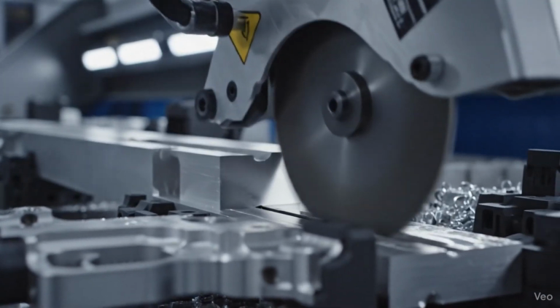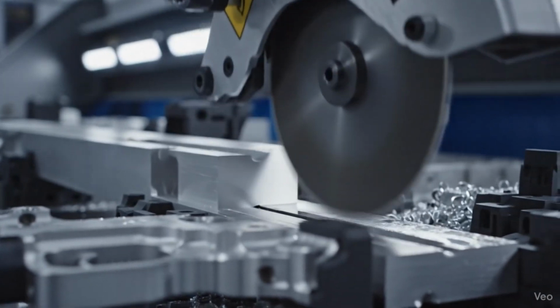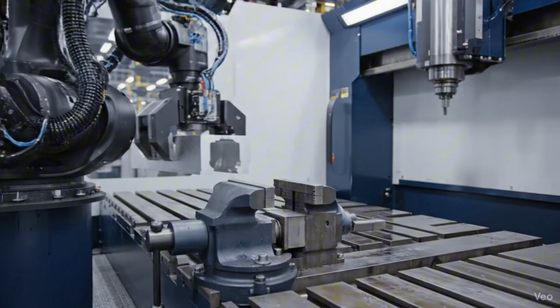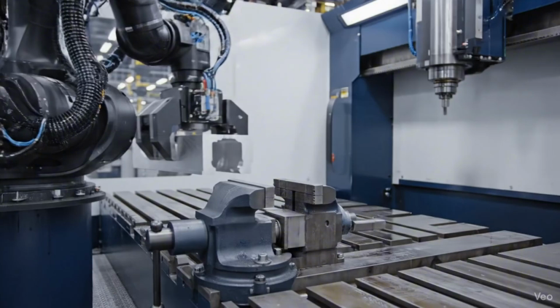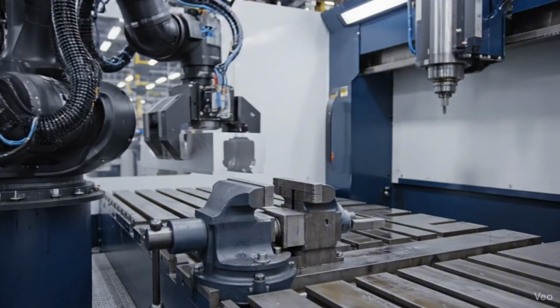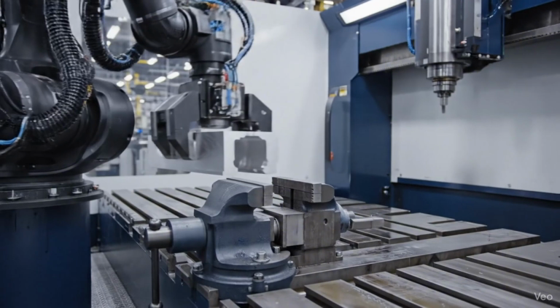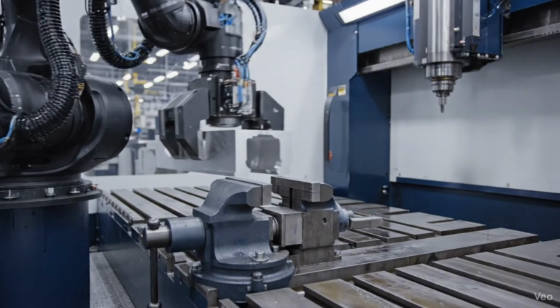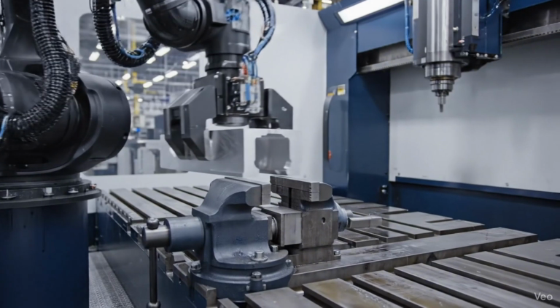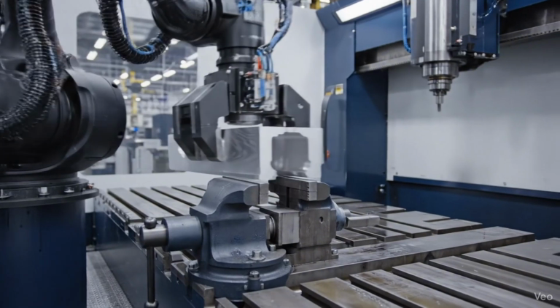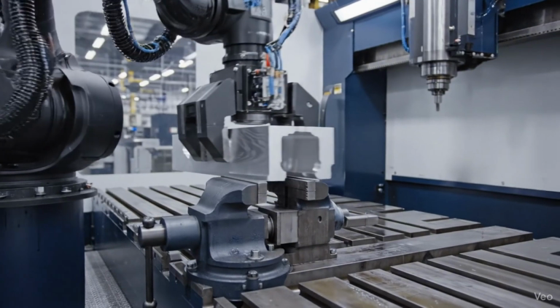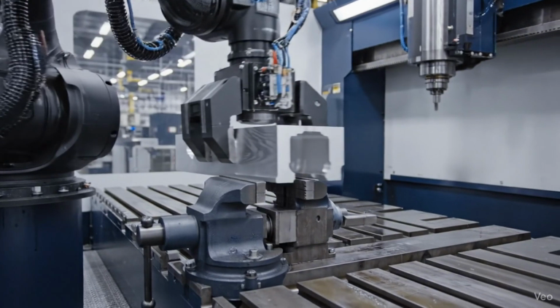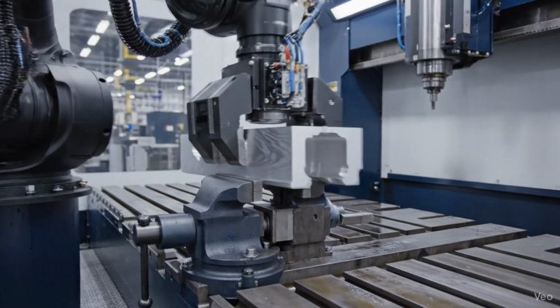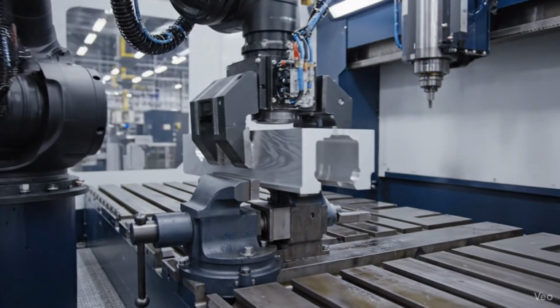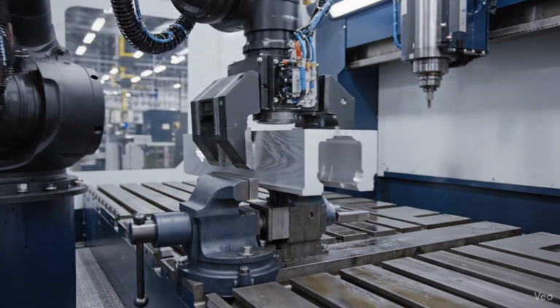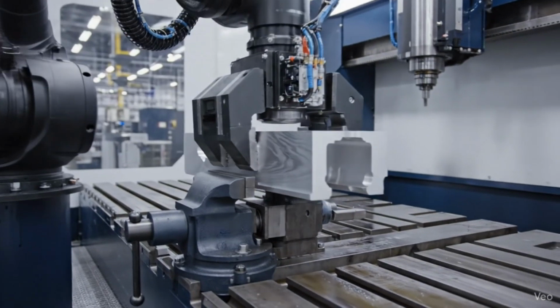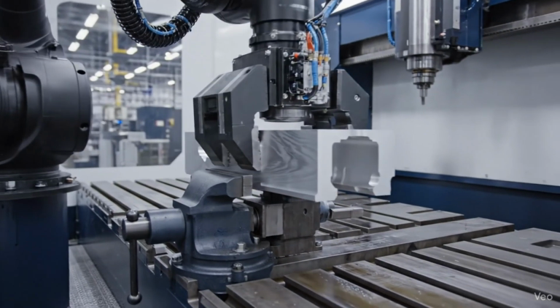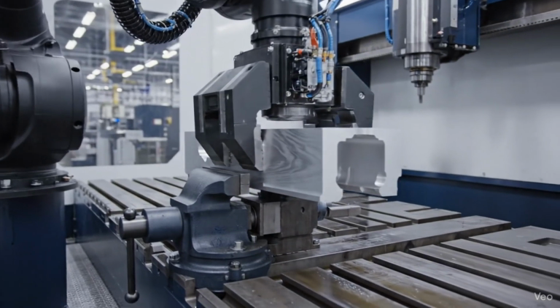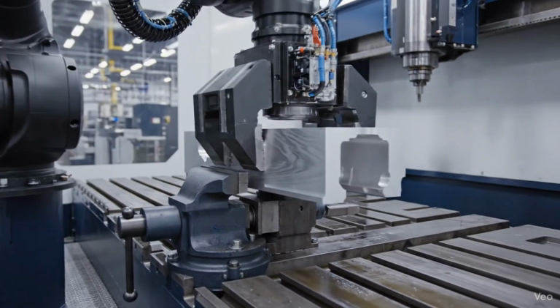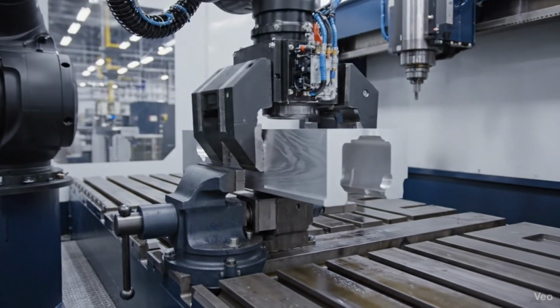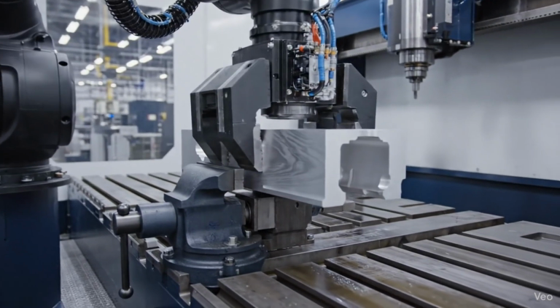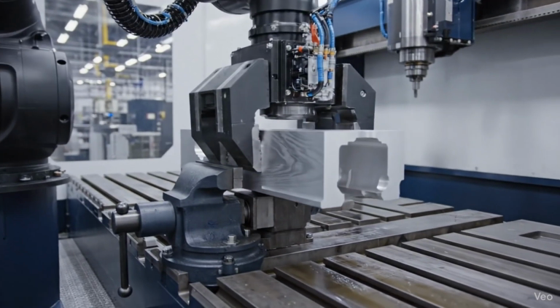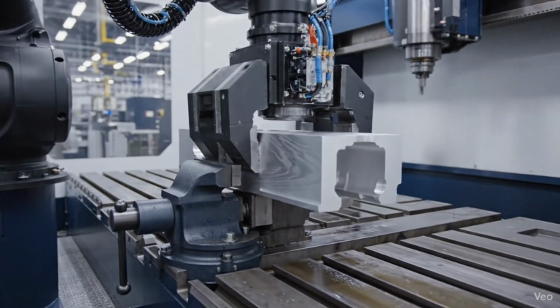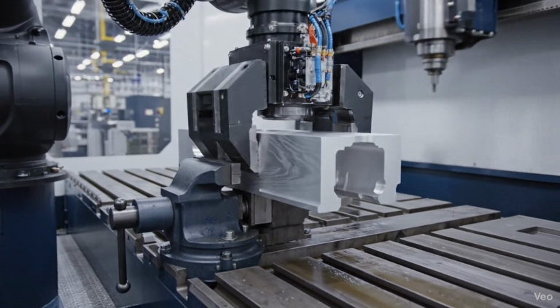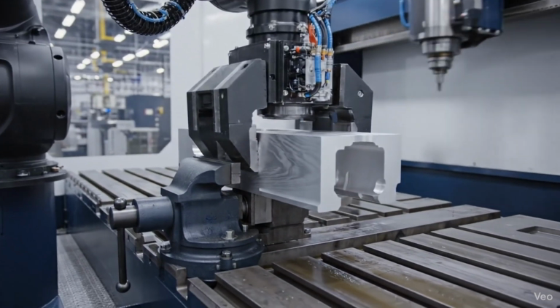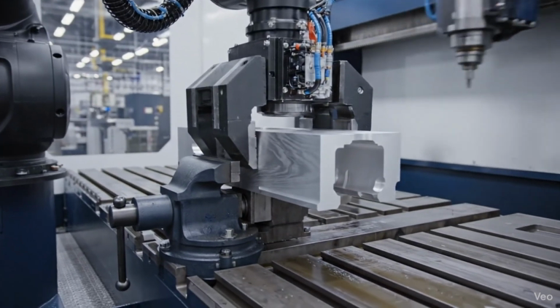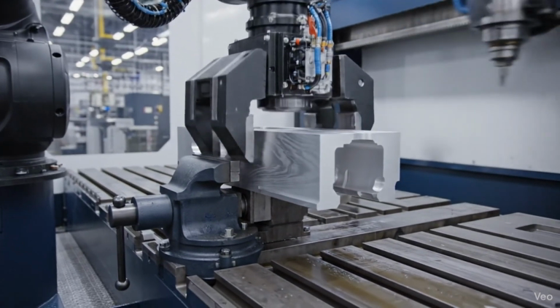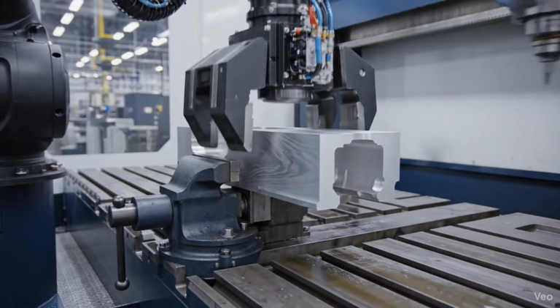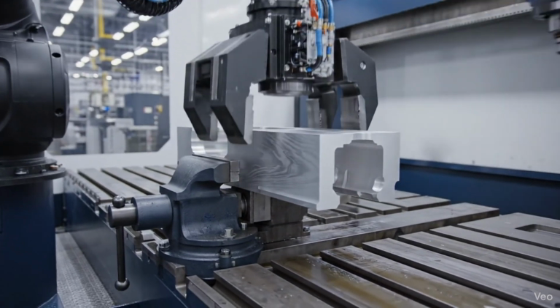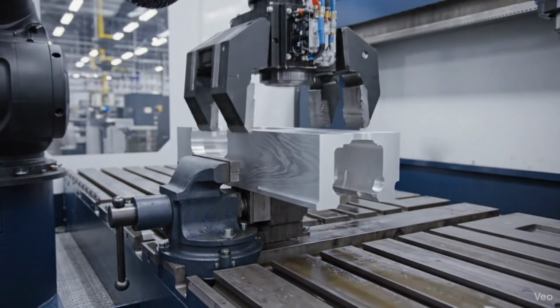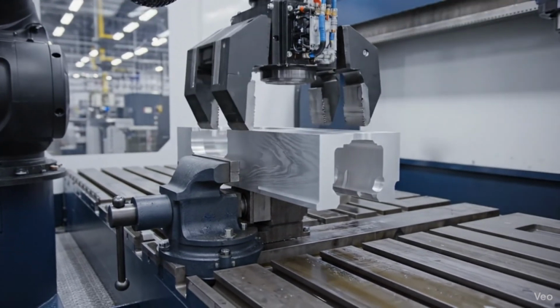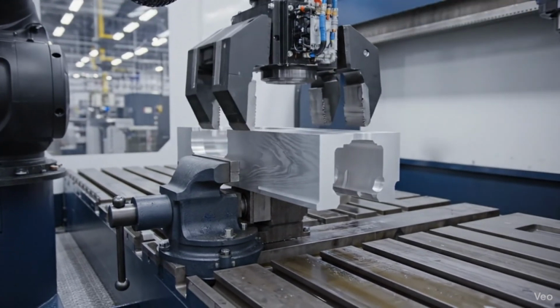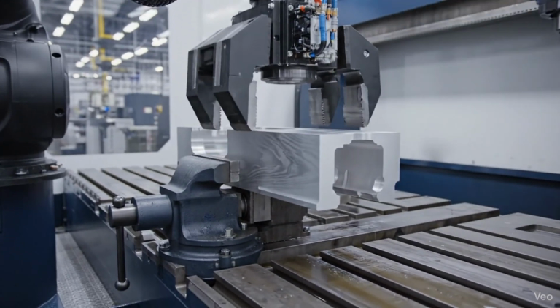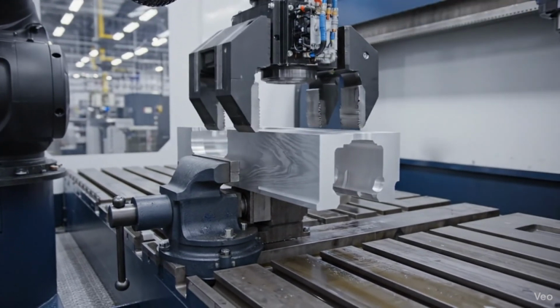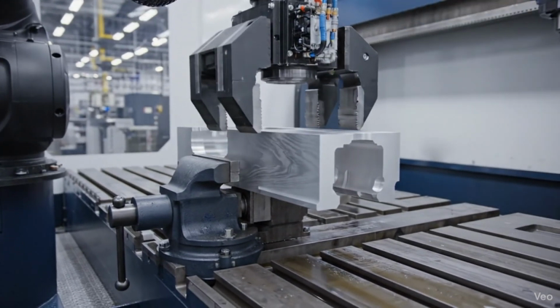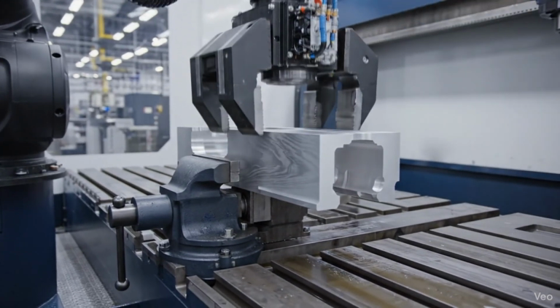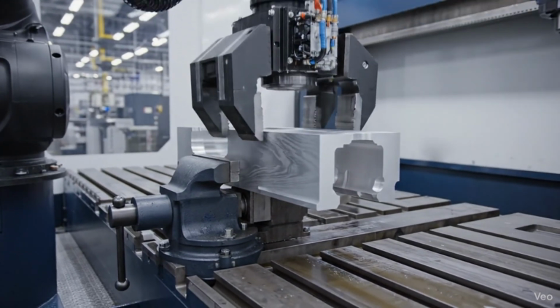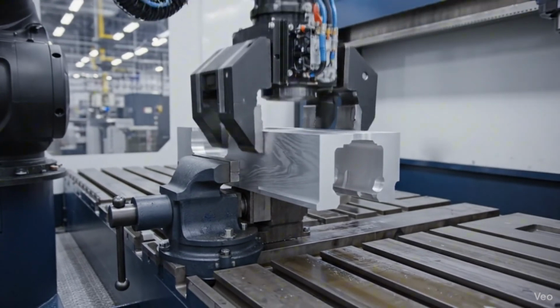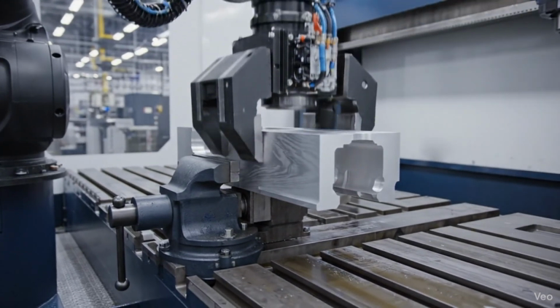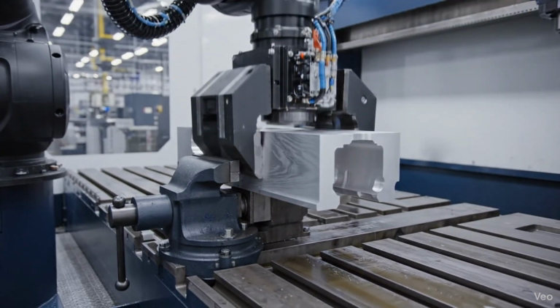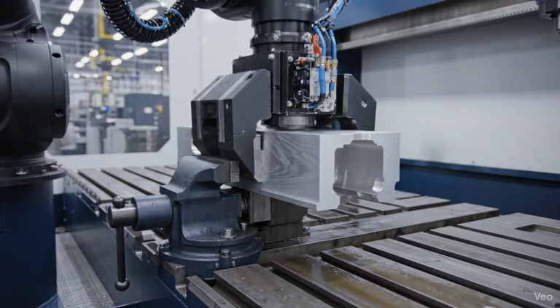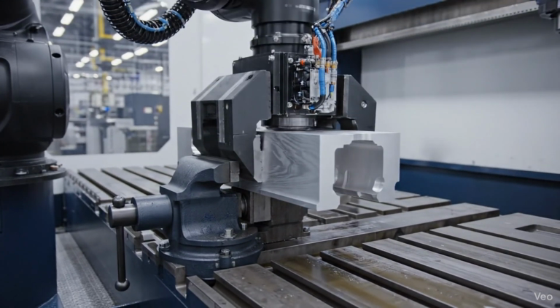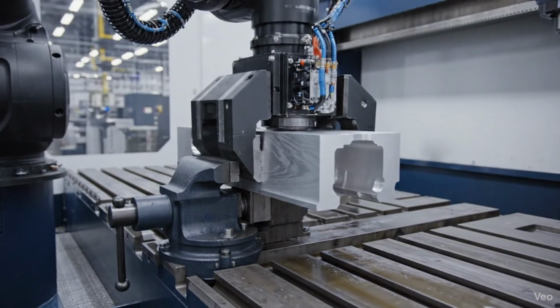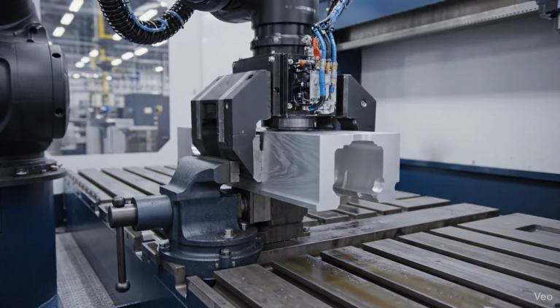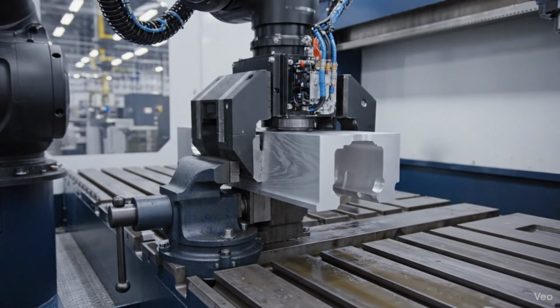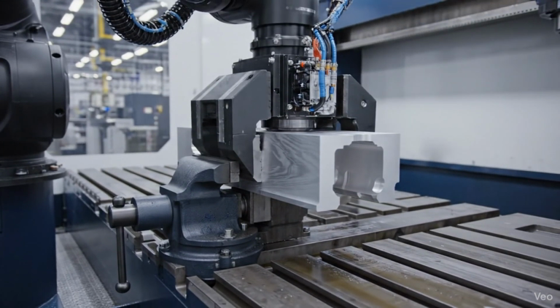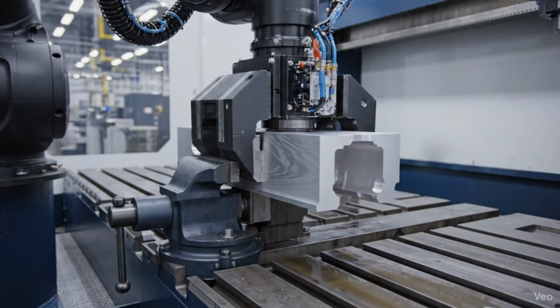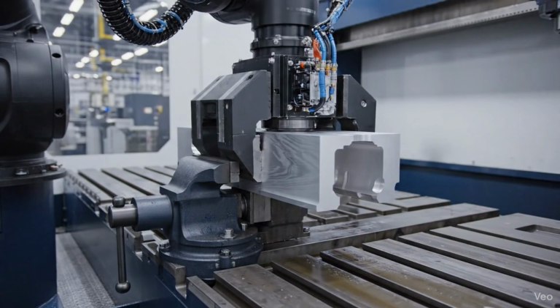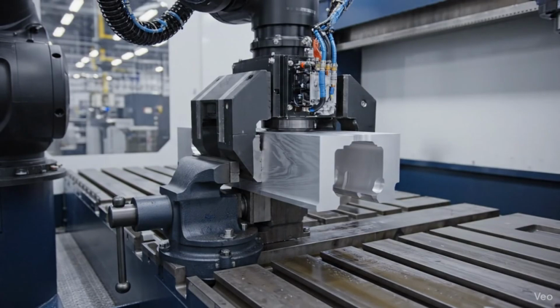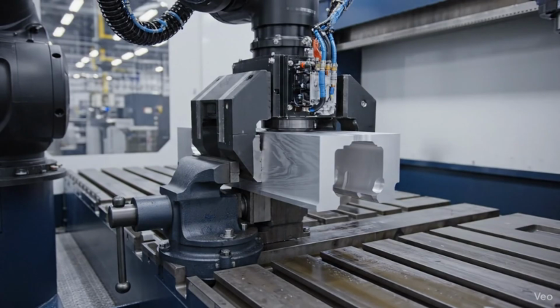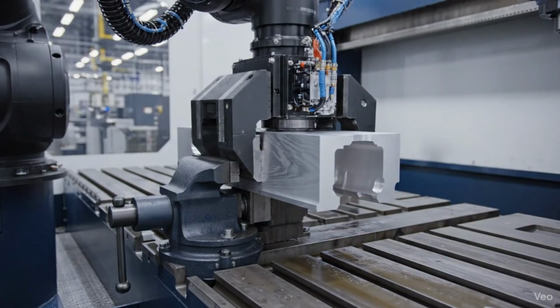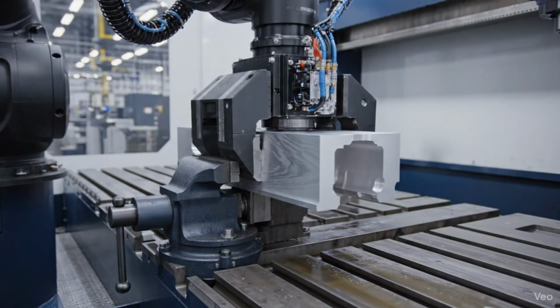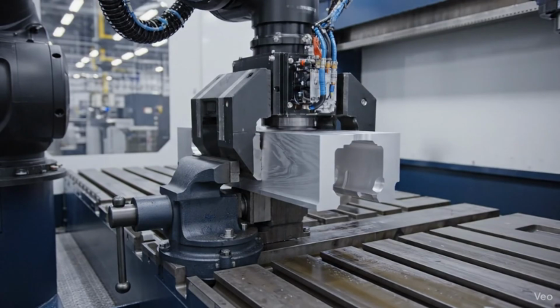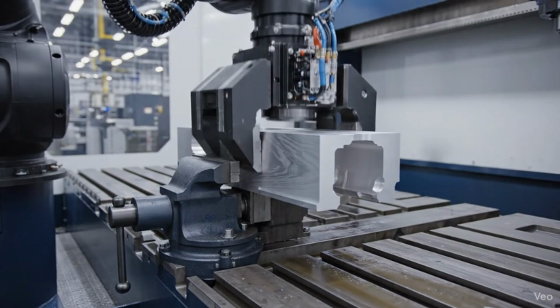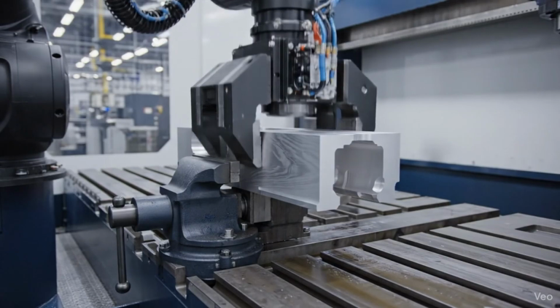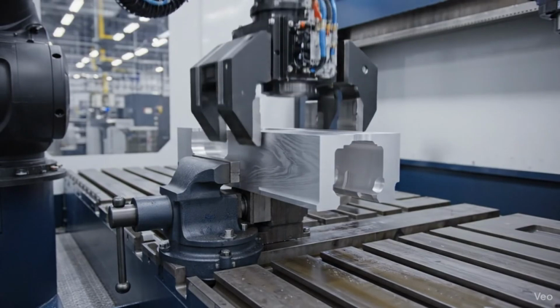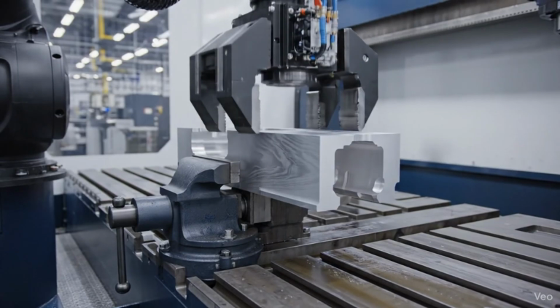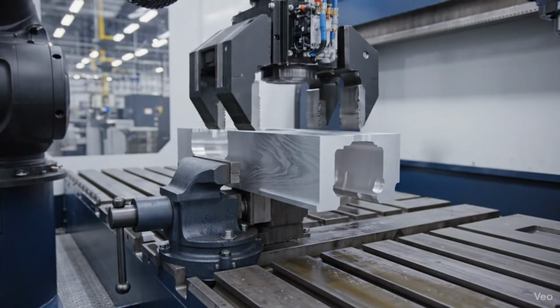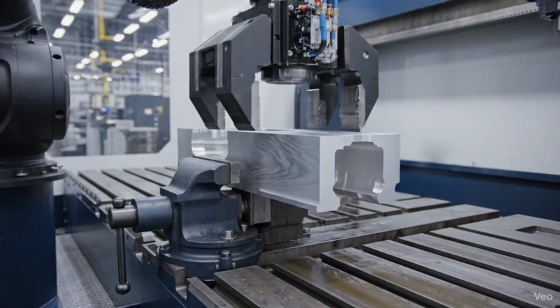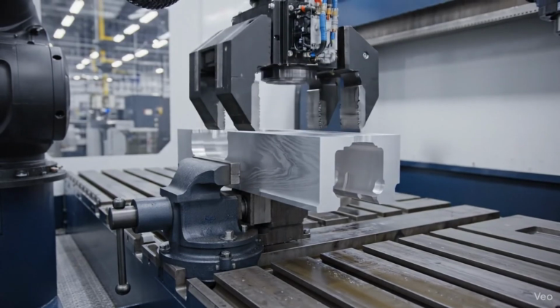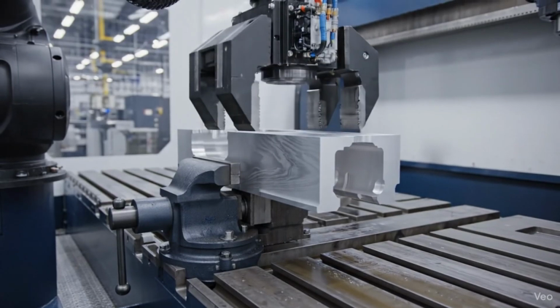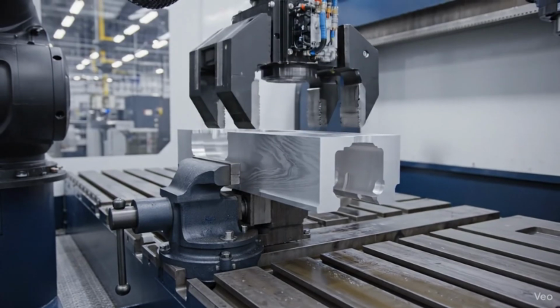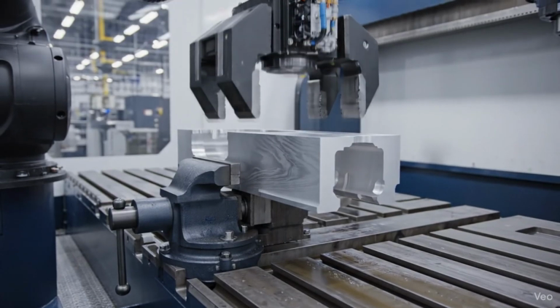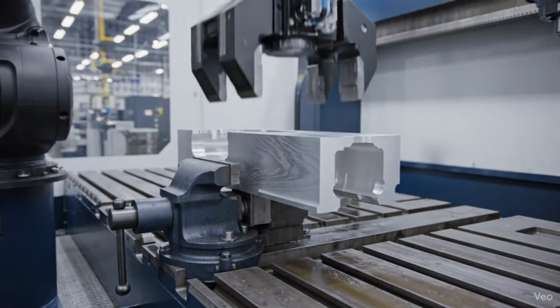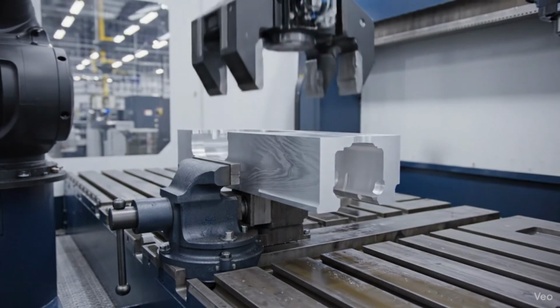This sterile facility is where the legendary SCAR-H begins, crafted from a solid block of aerospace grade aluminum.